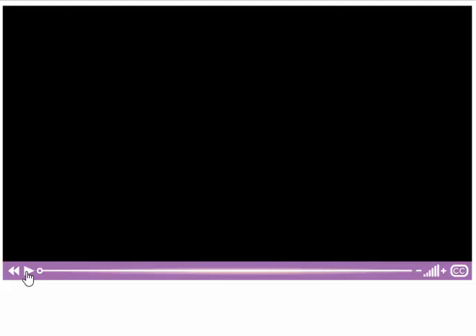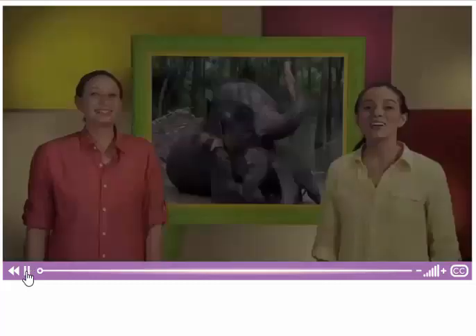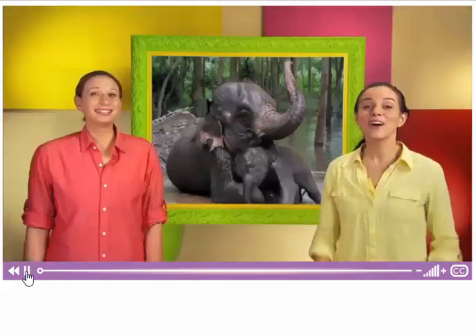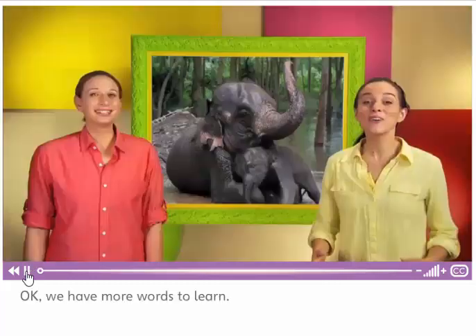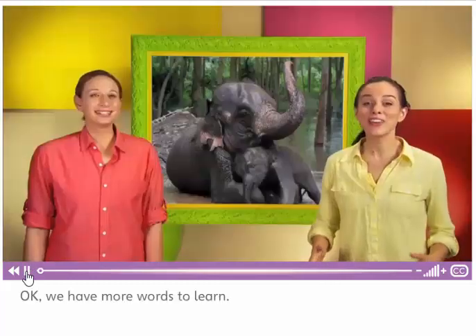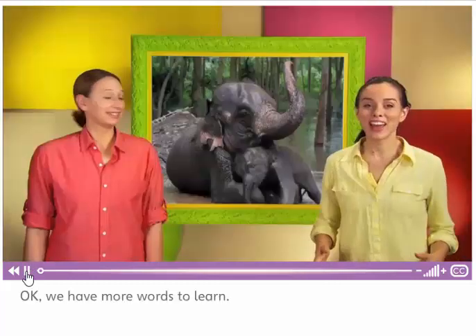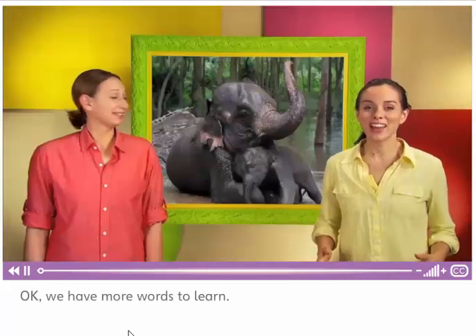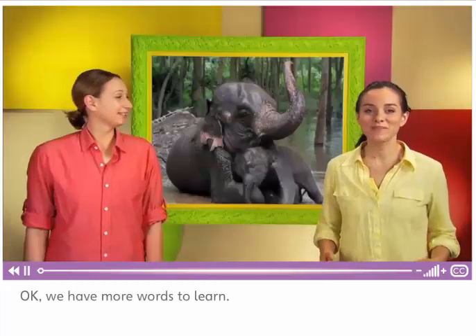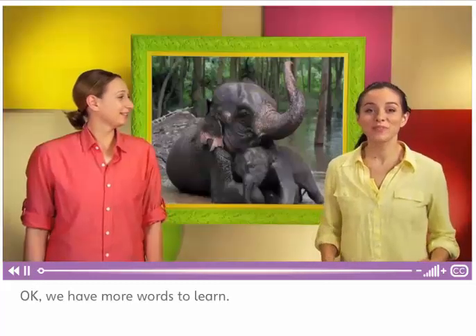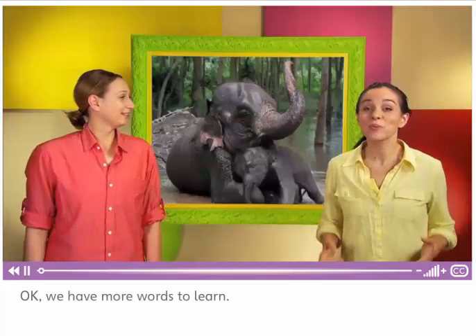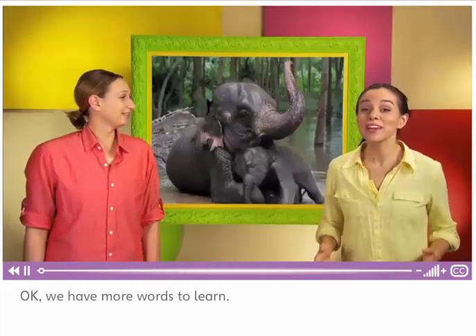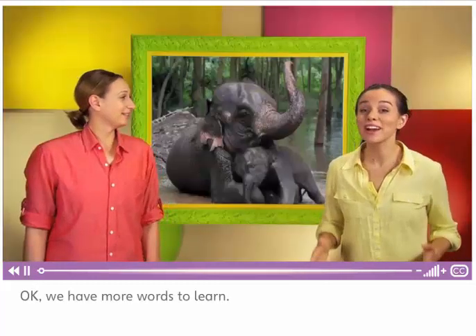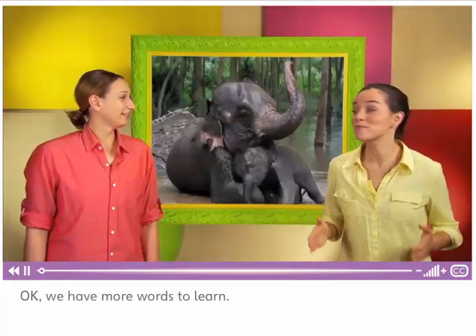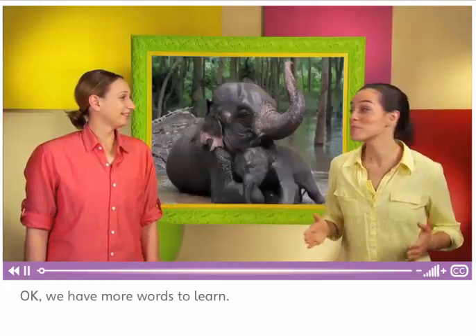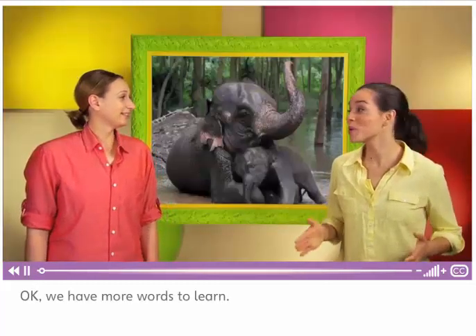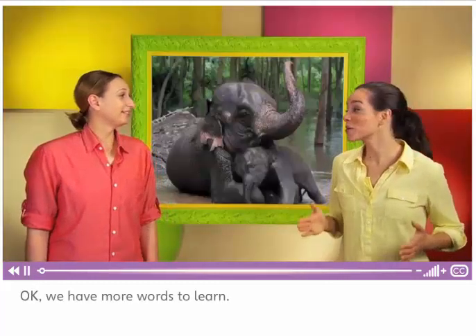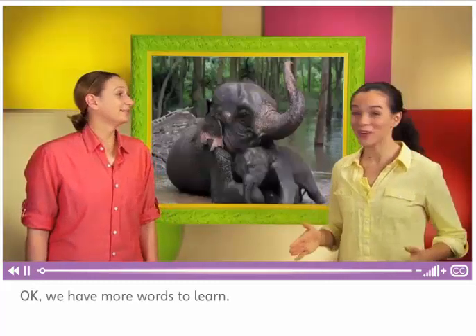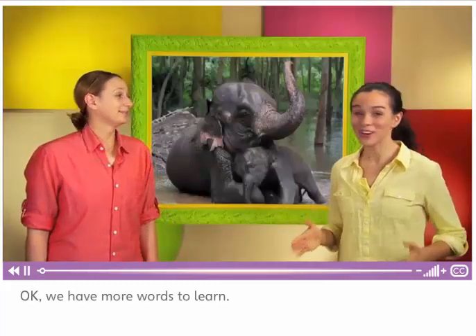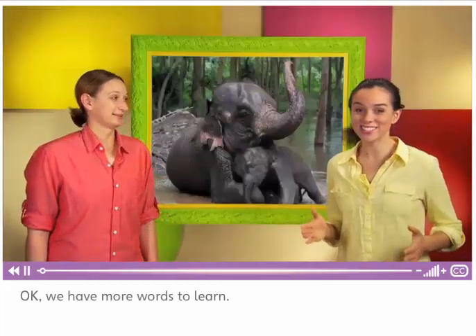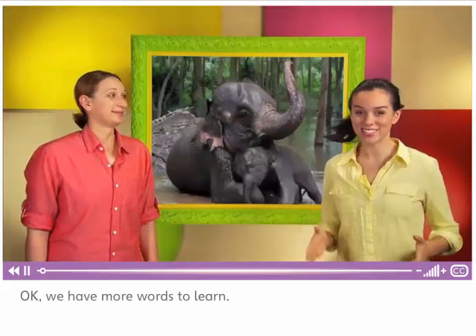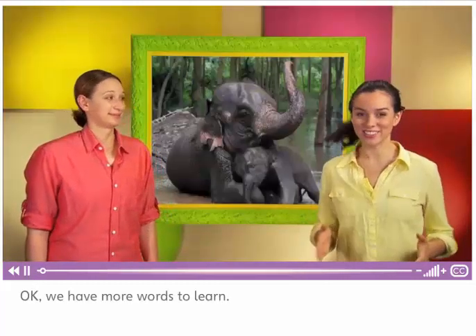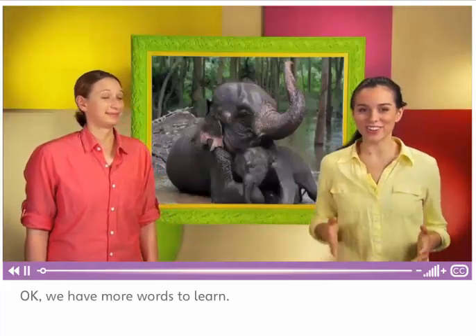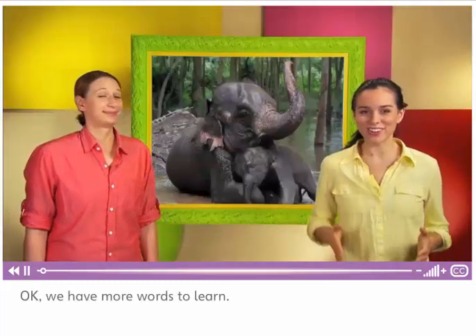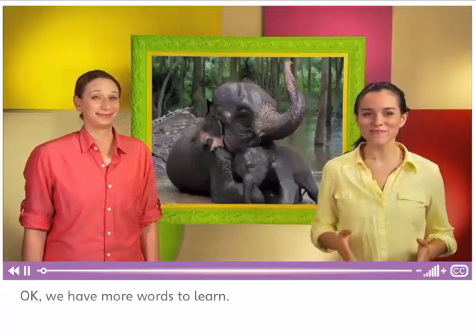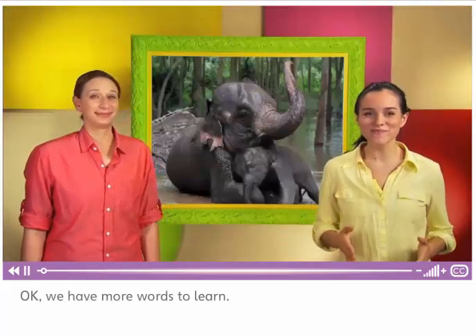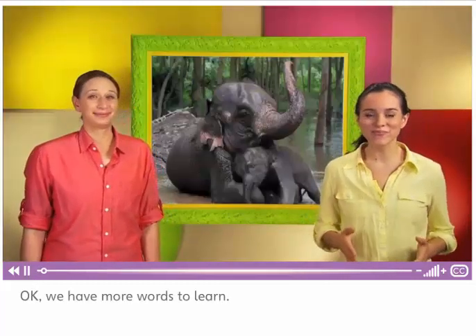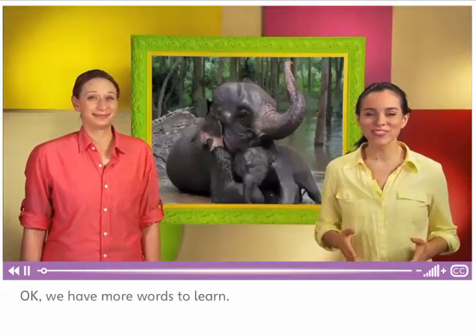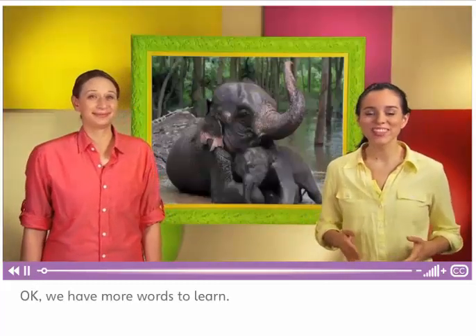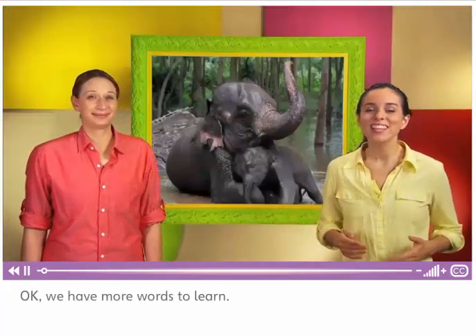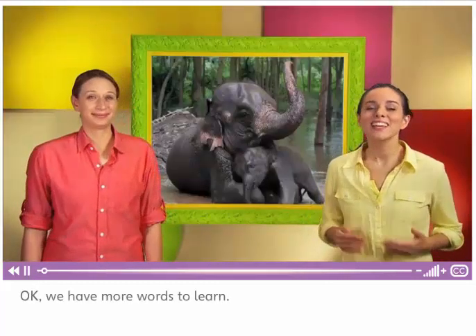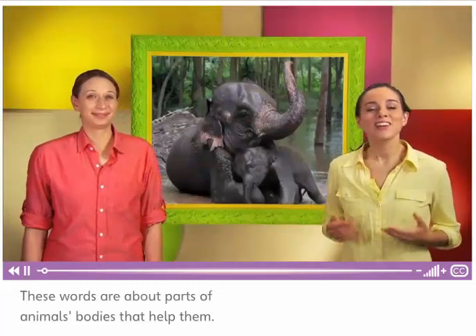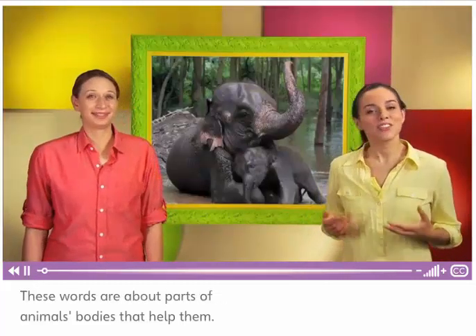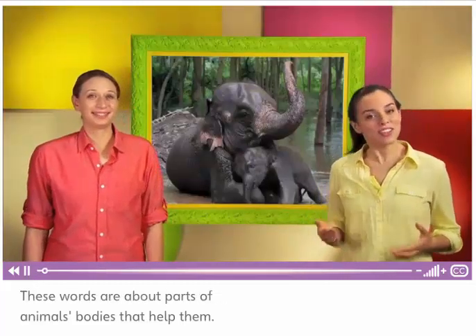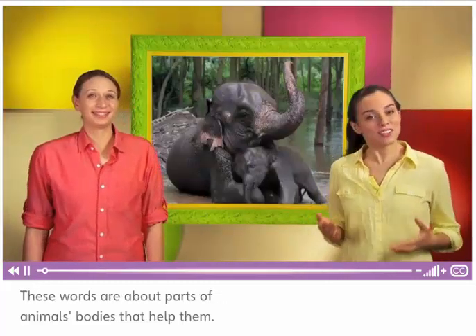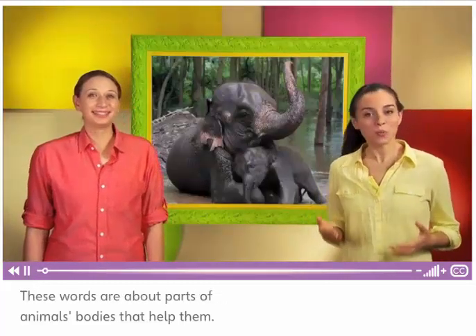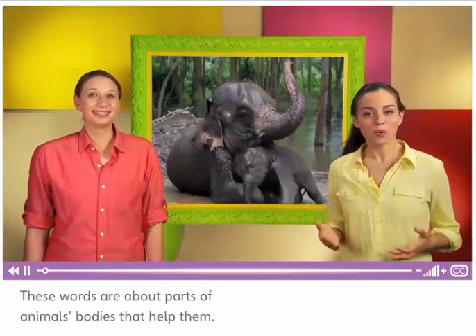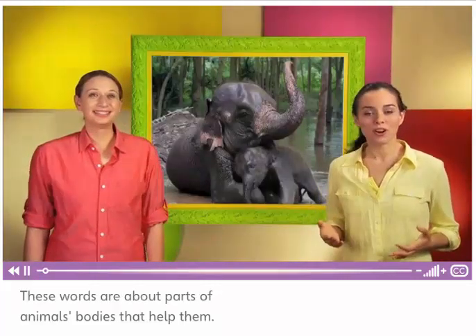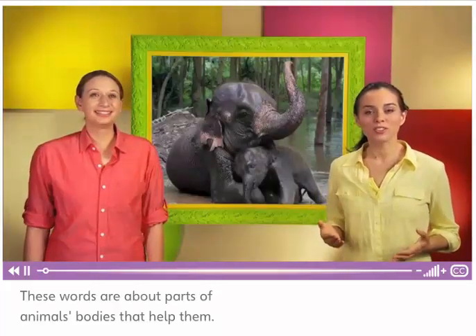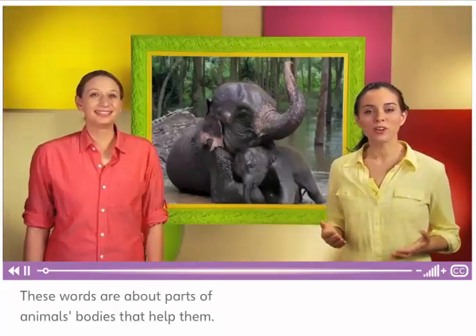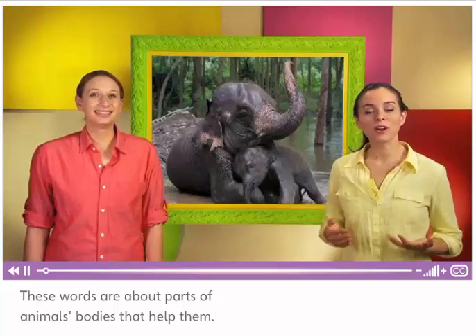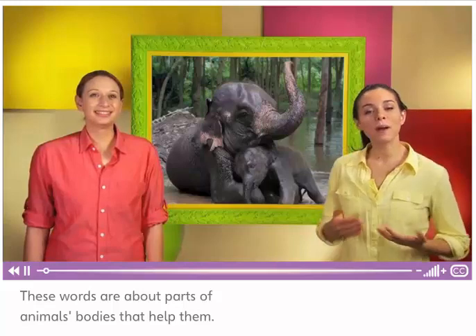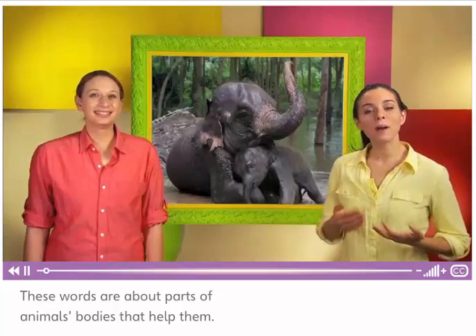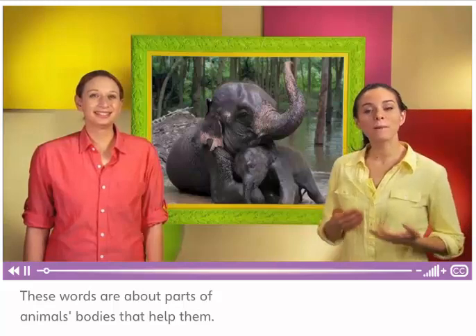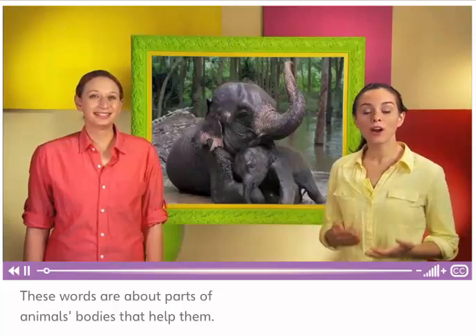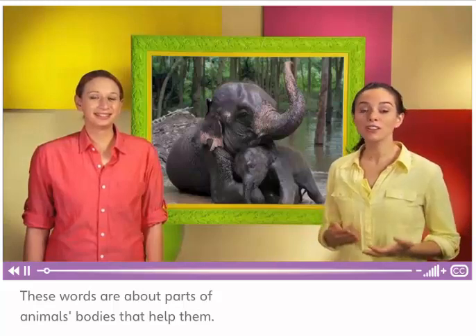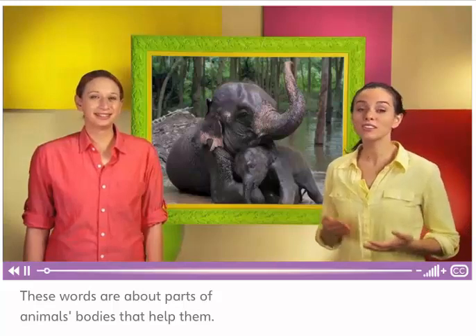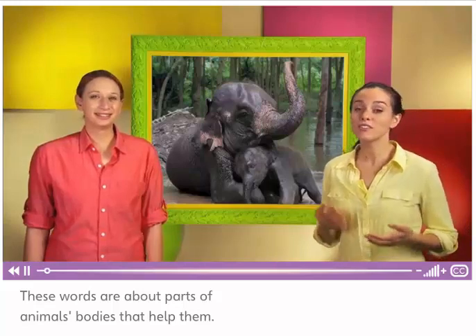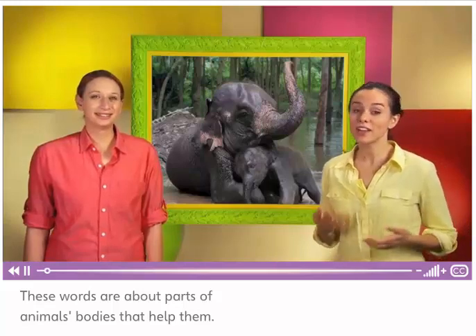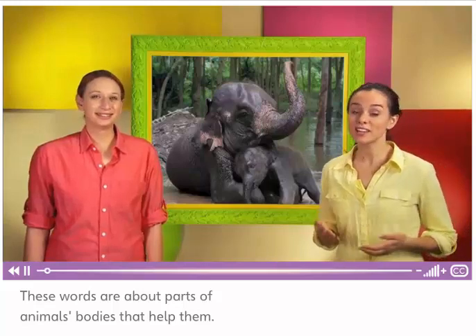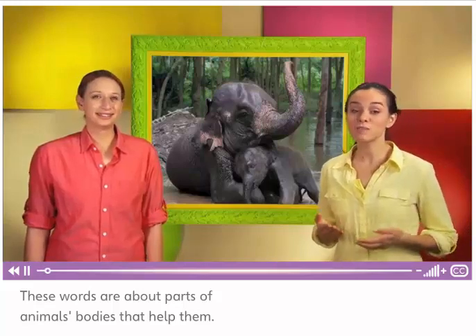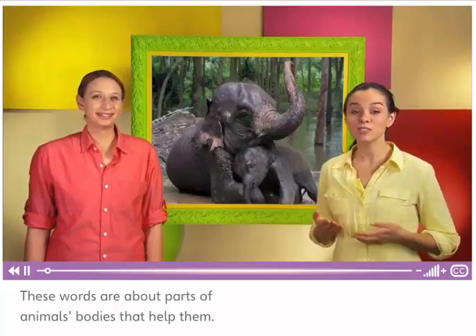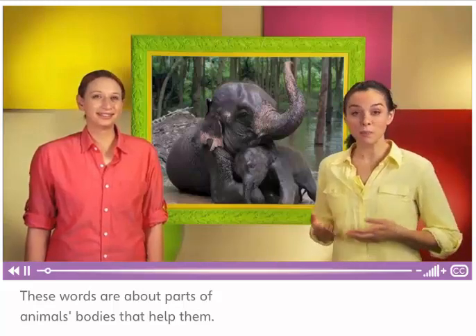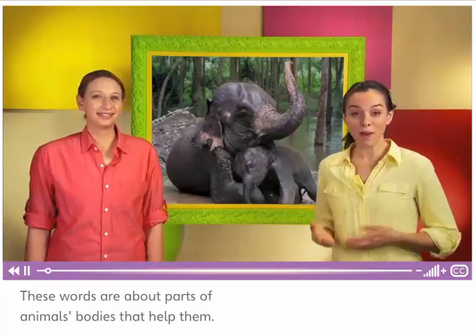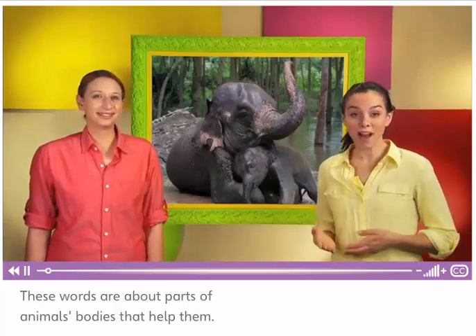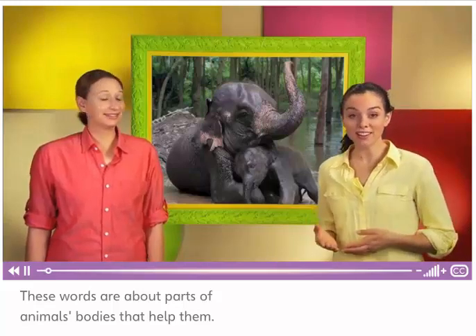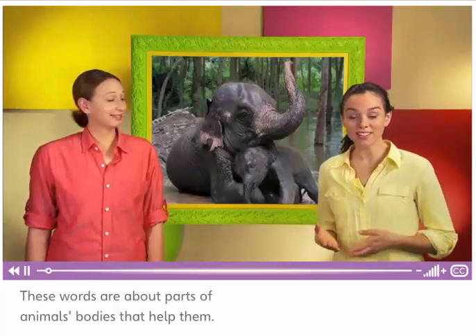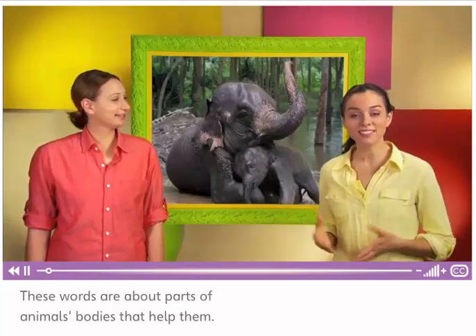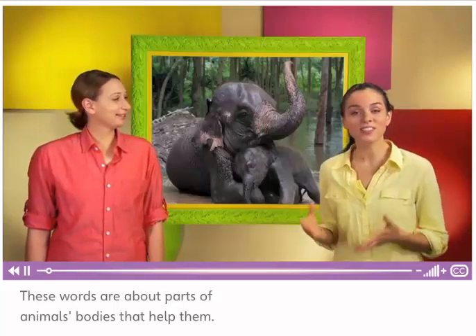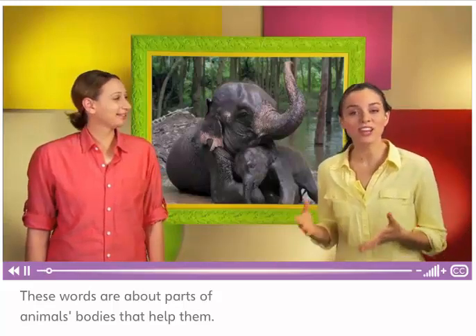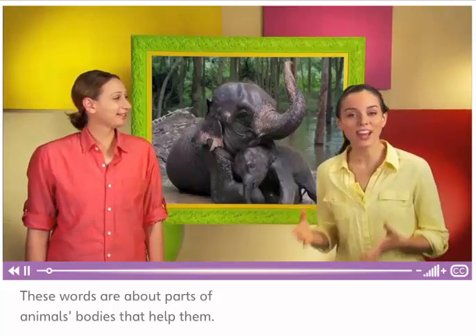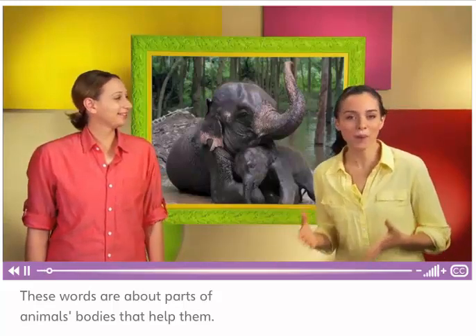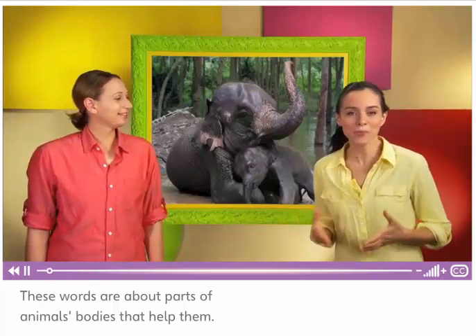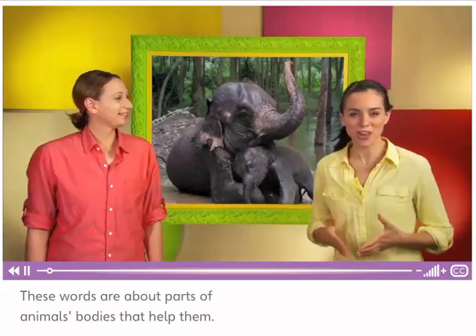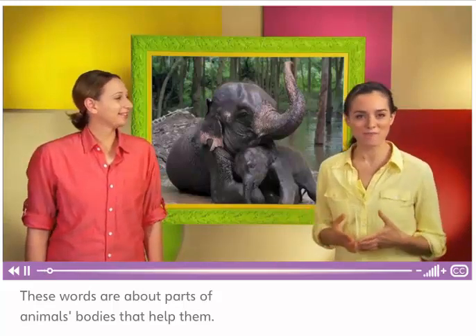Okay, we have more words to learn. These words are about parts of animals' bodies that help them.